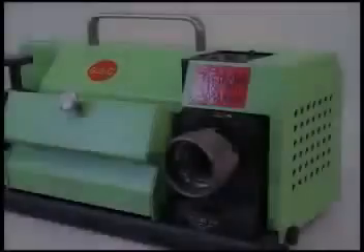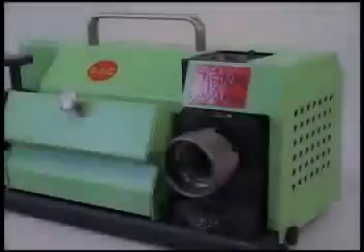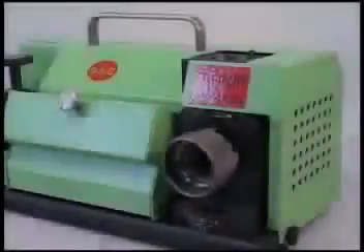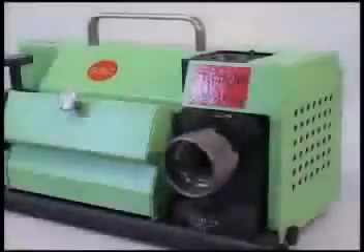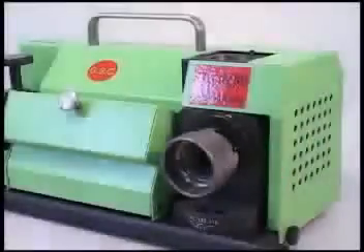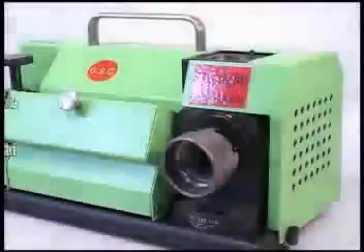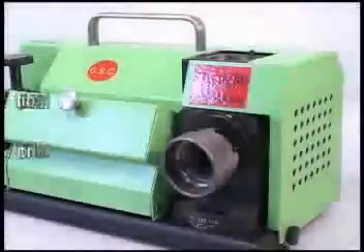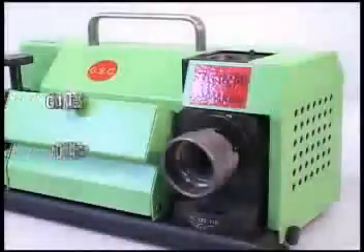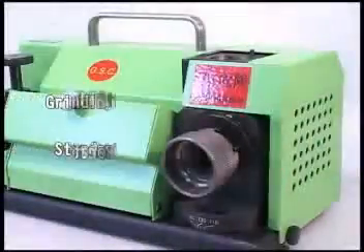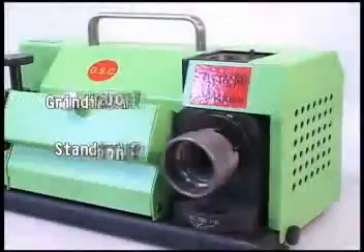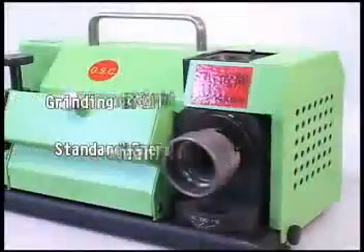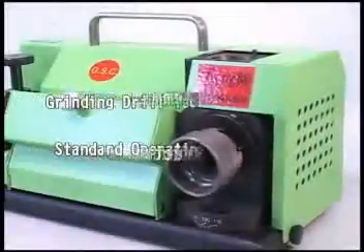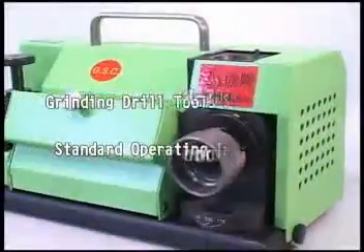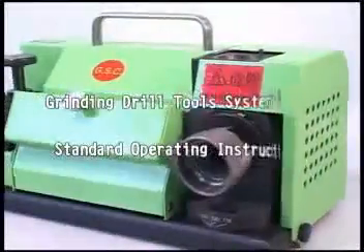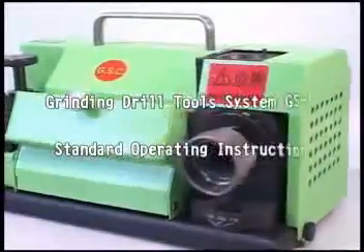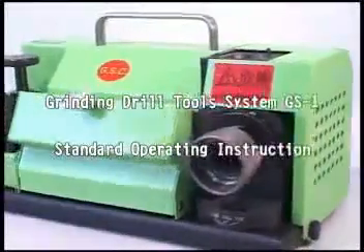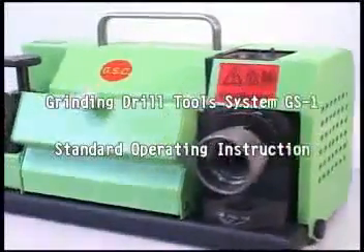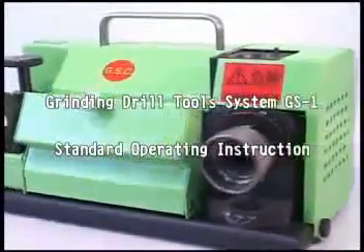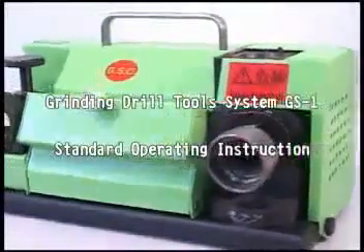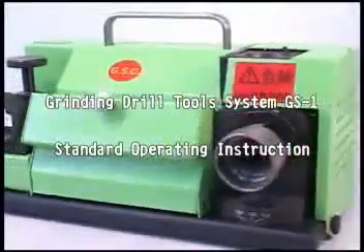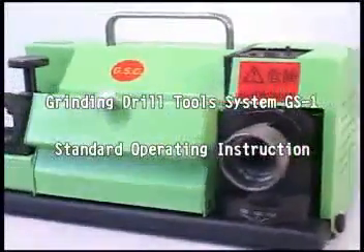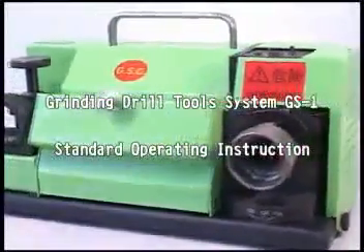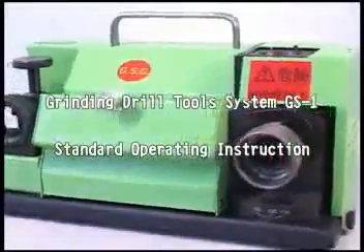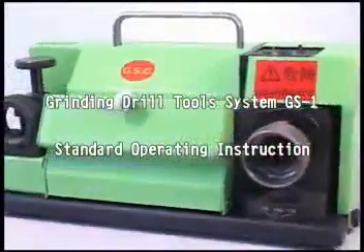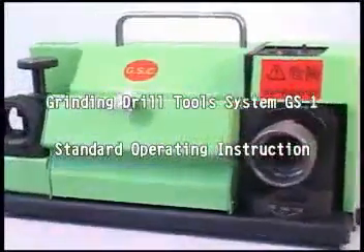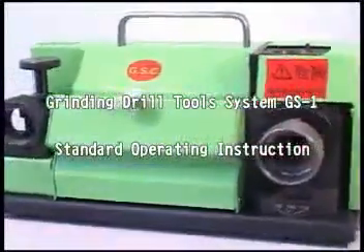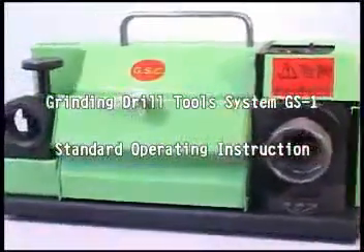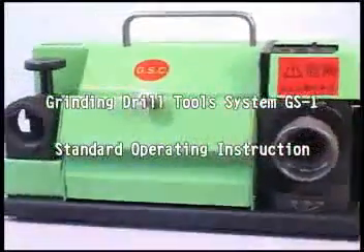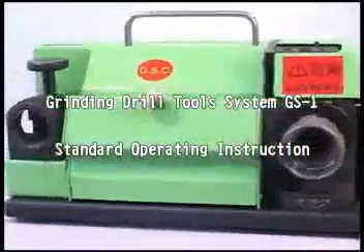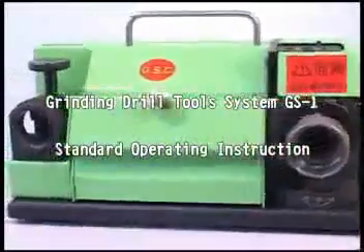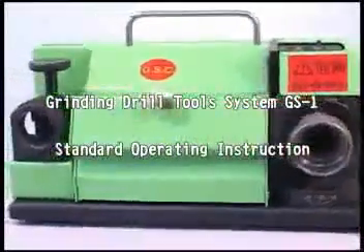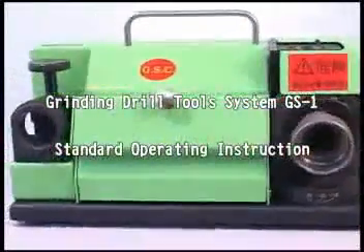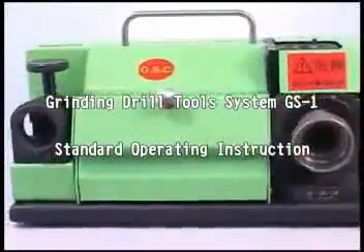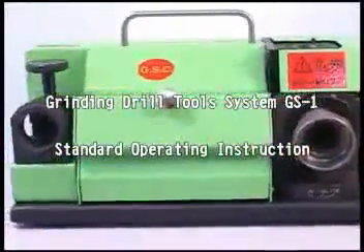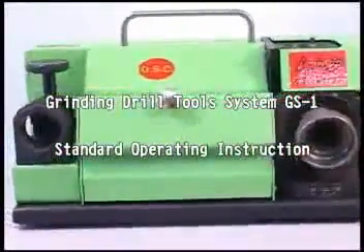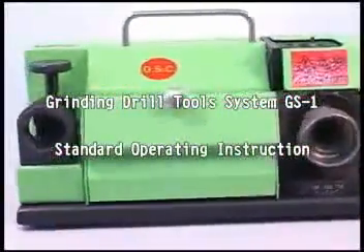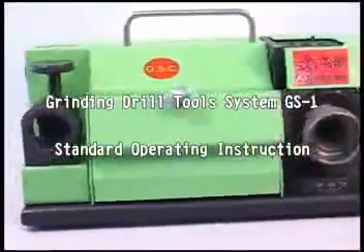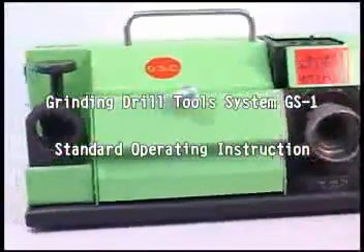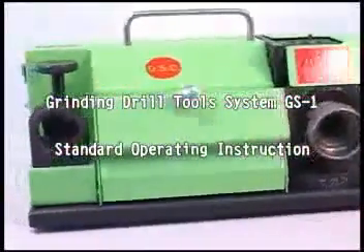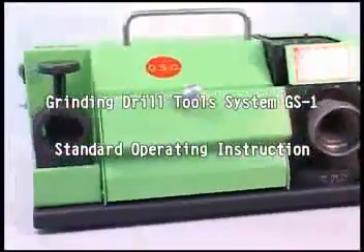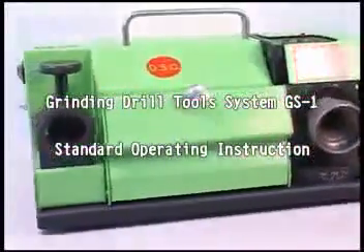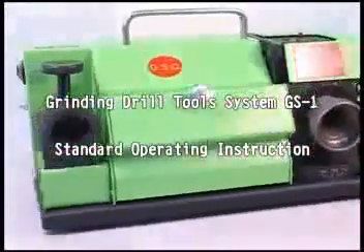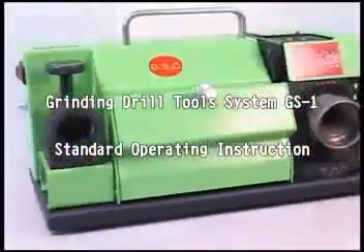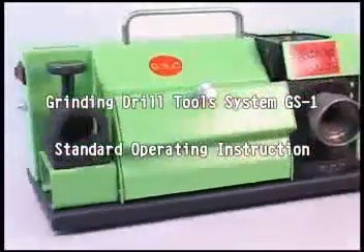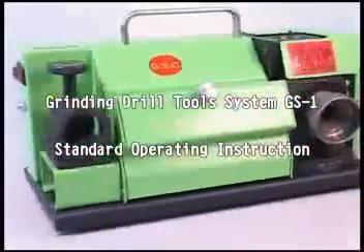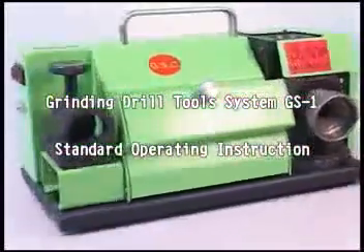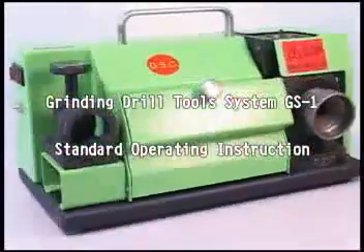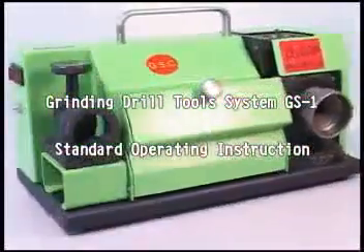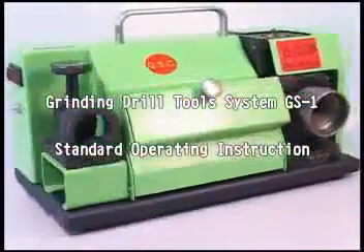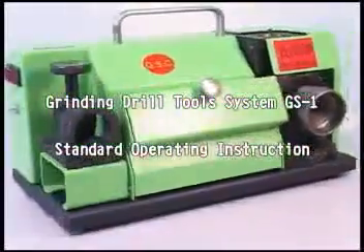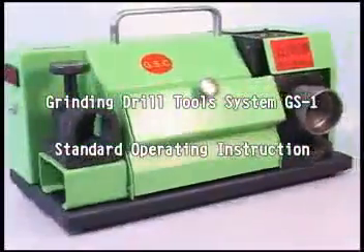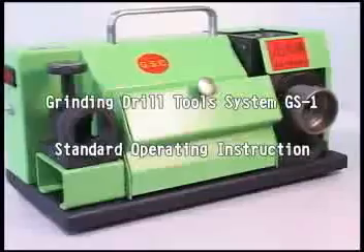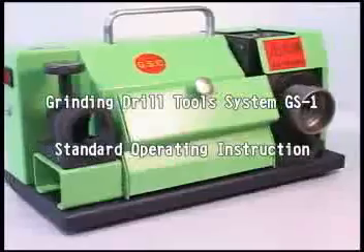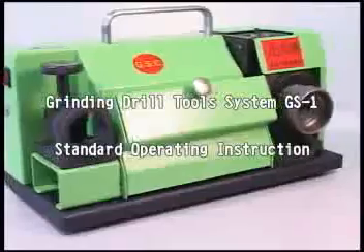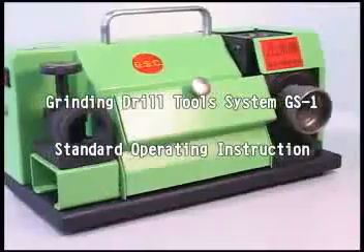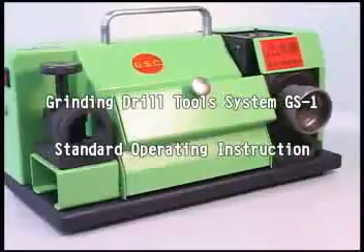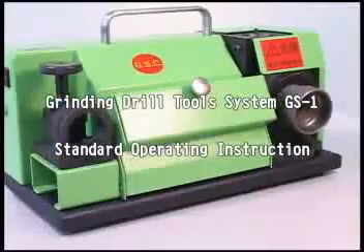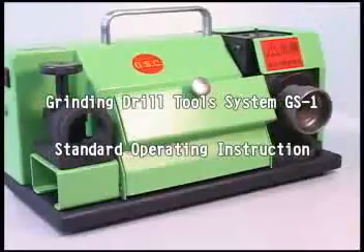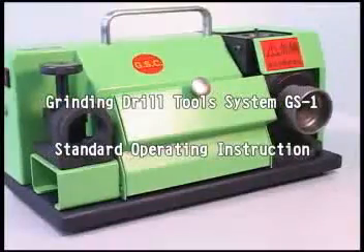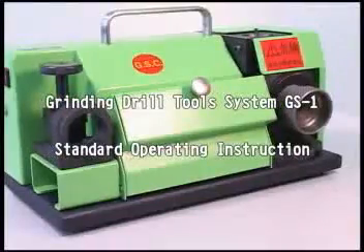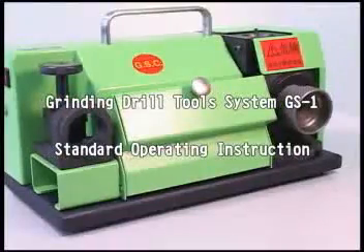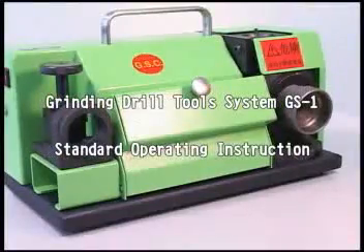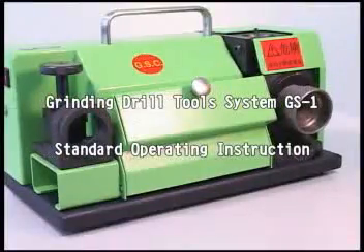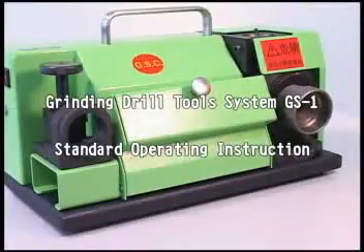Grinding Drill Tools System GS1 — Standard Operating Instruction.